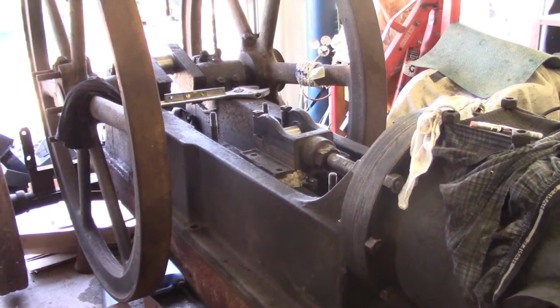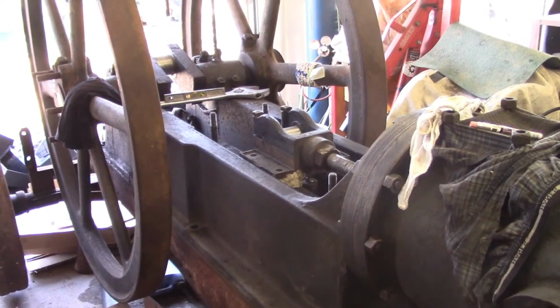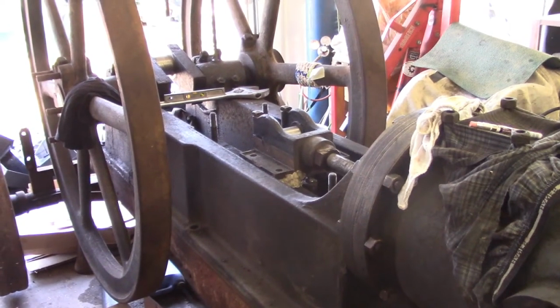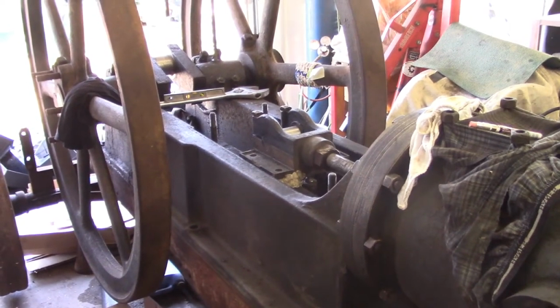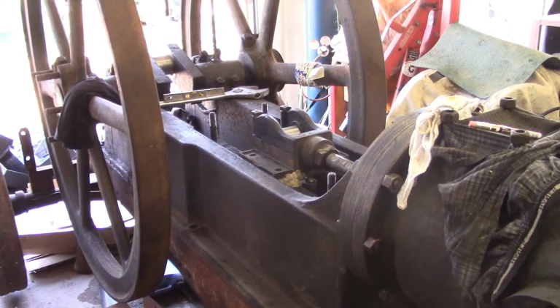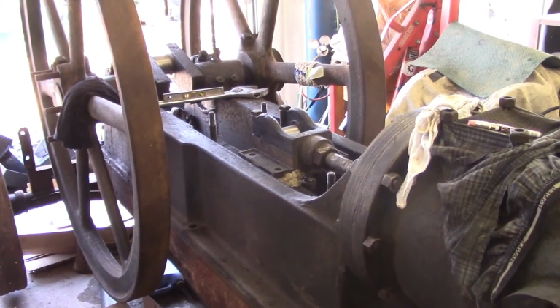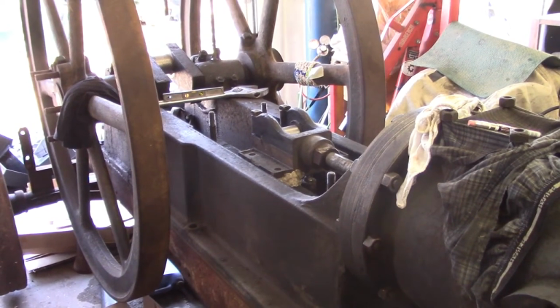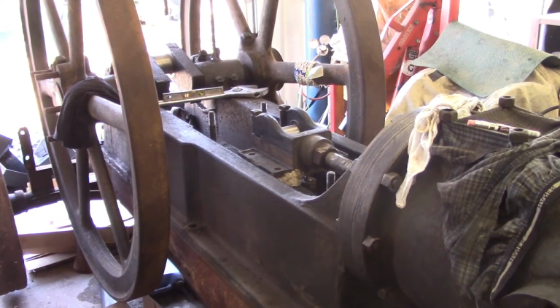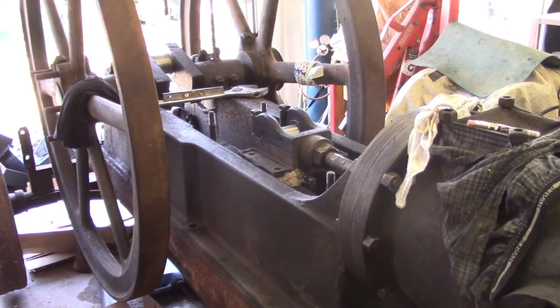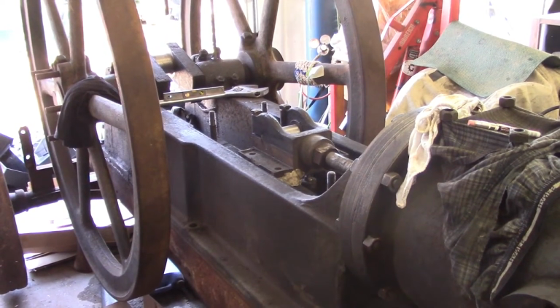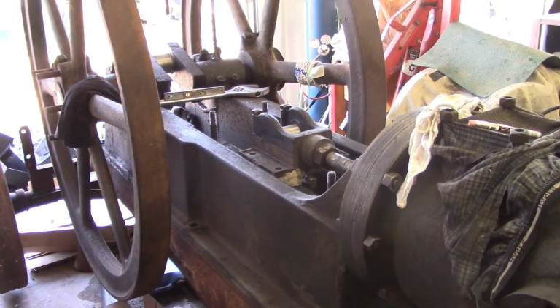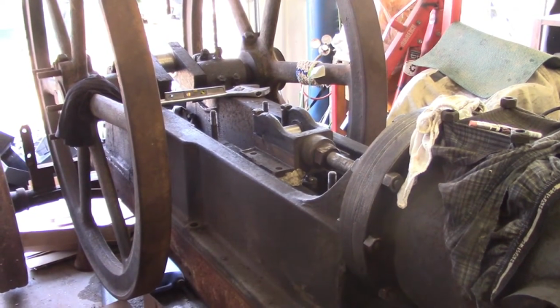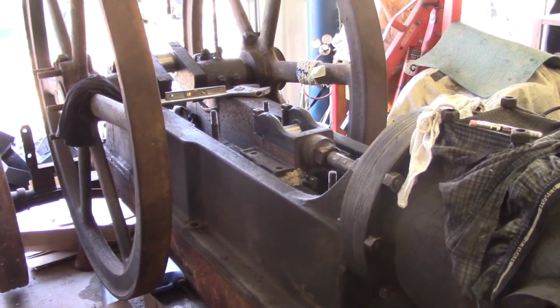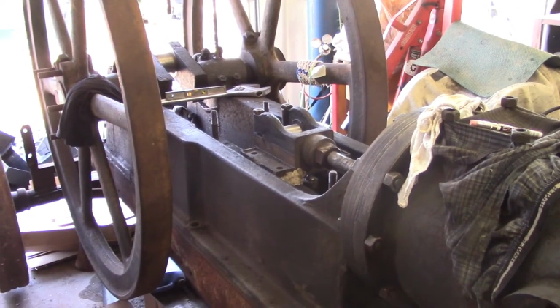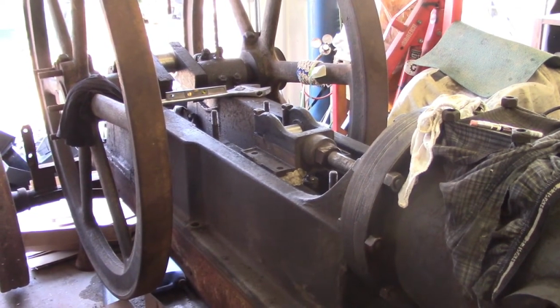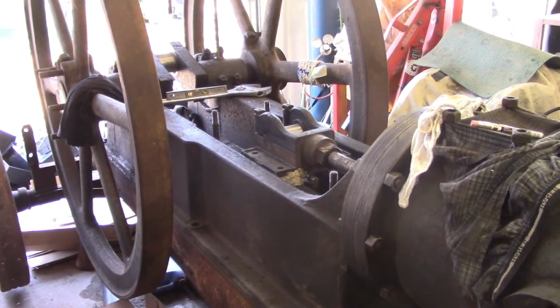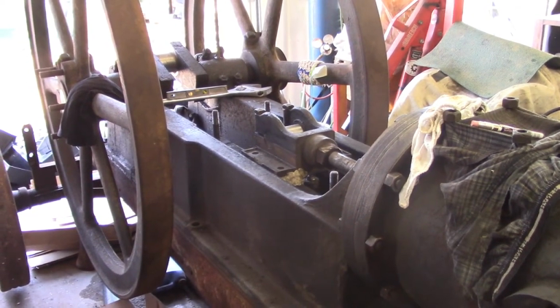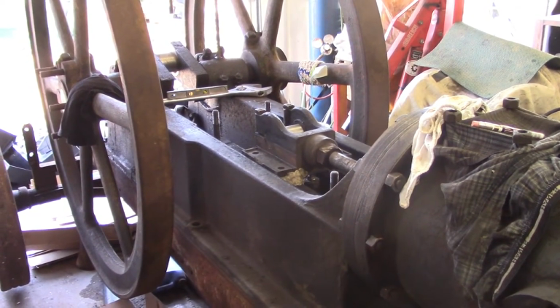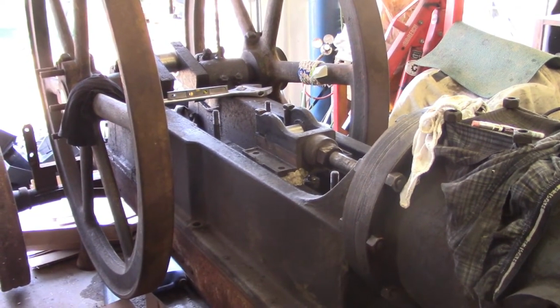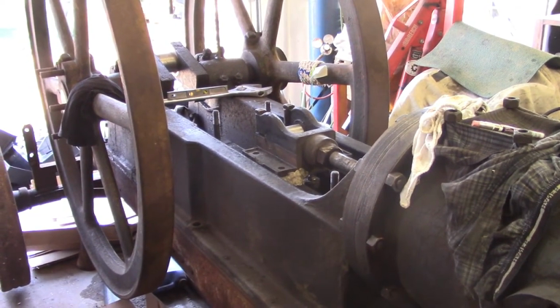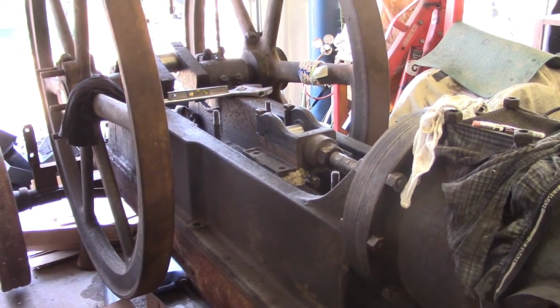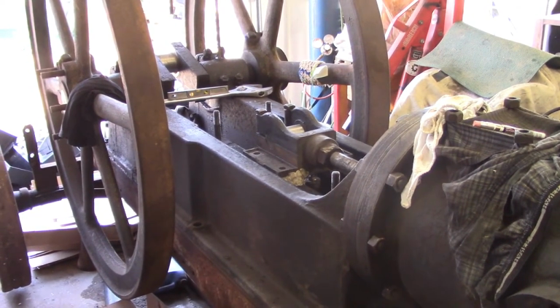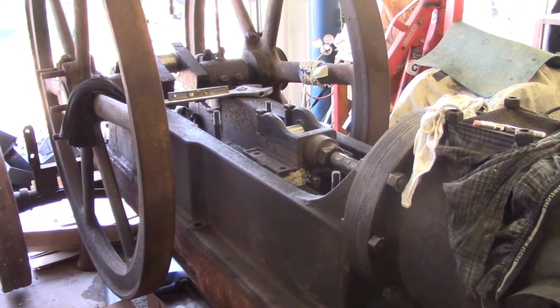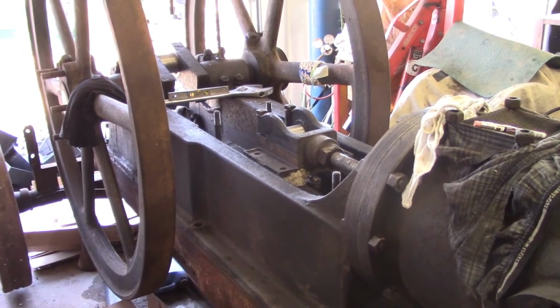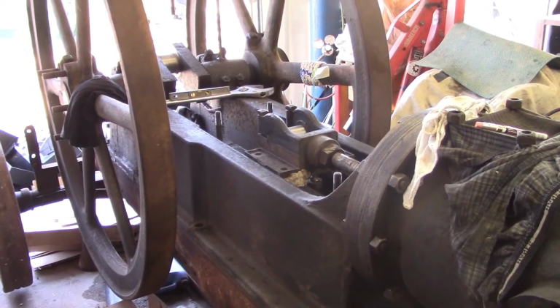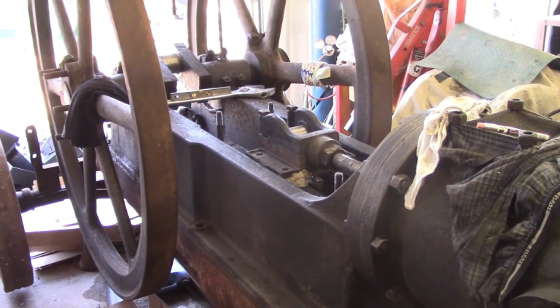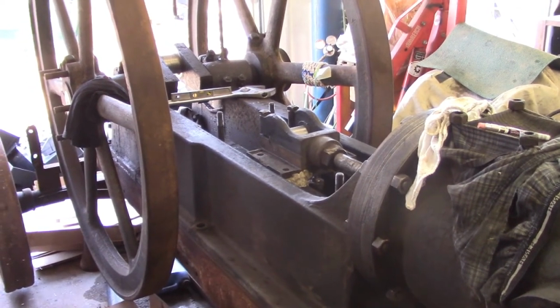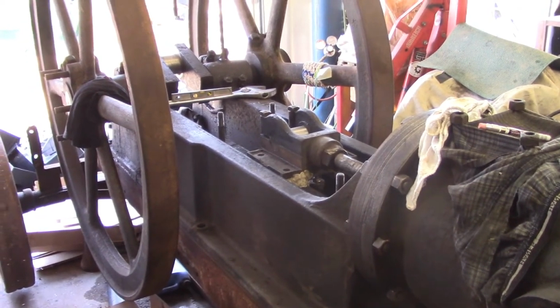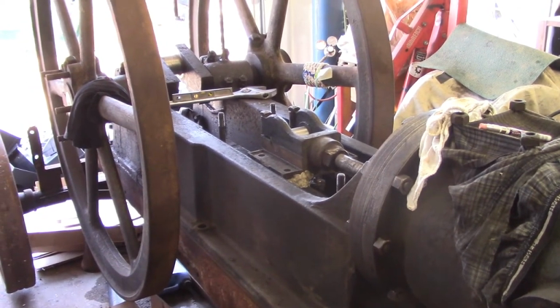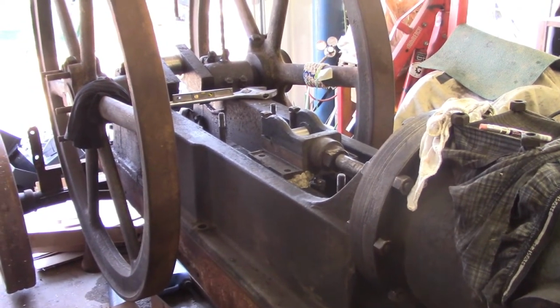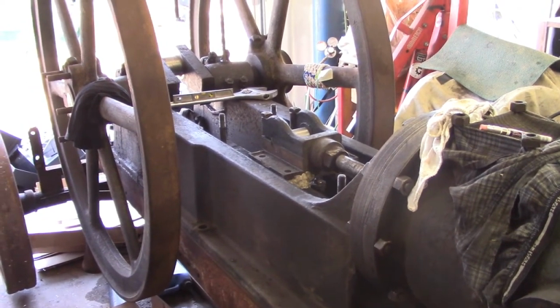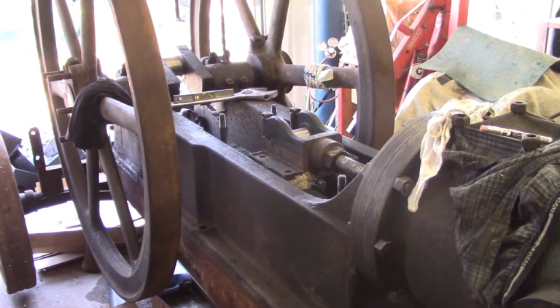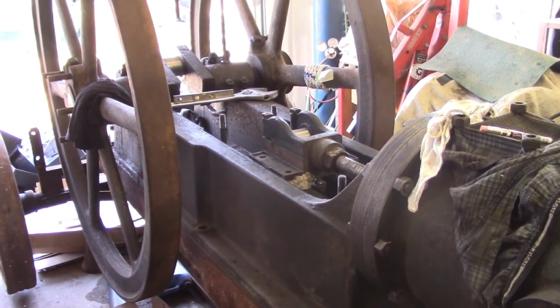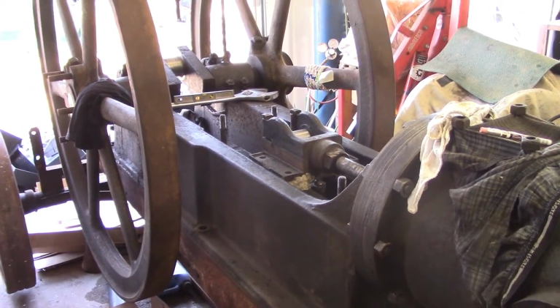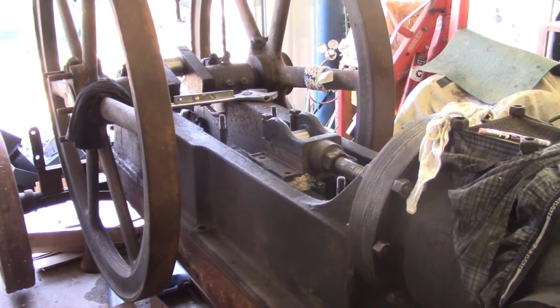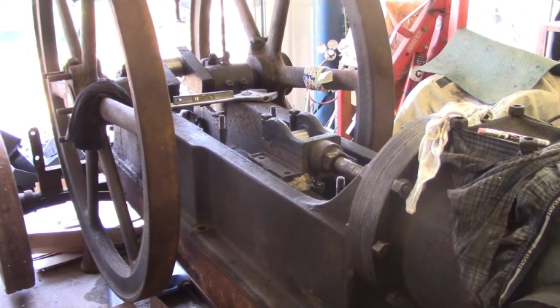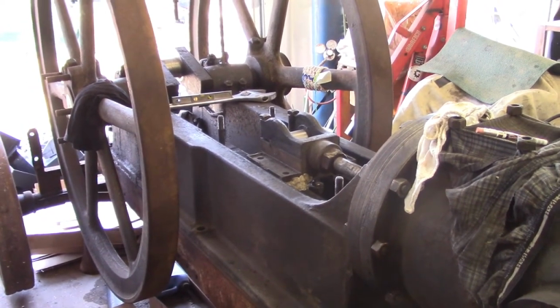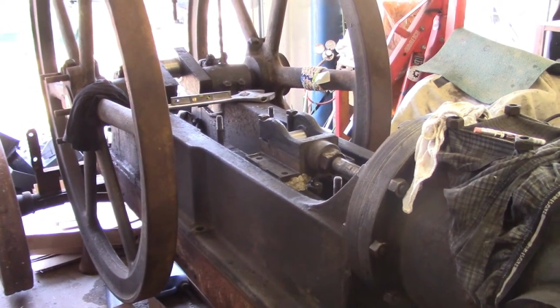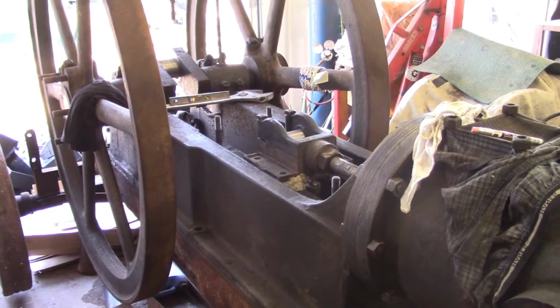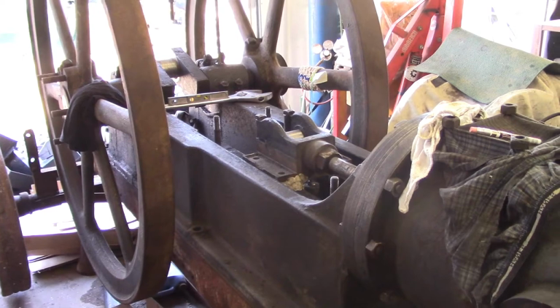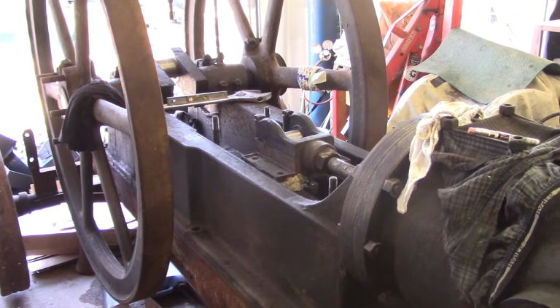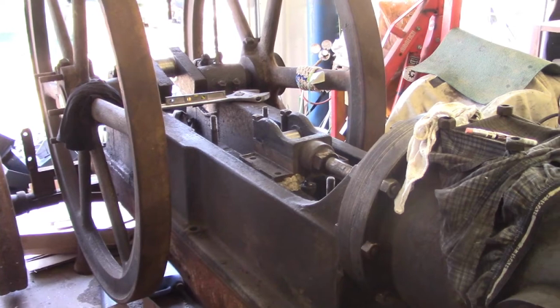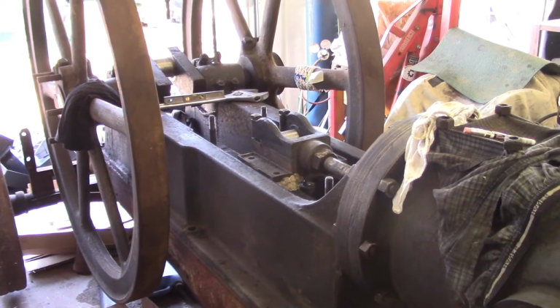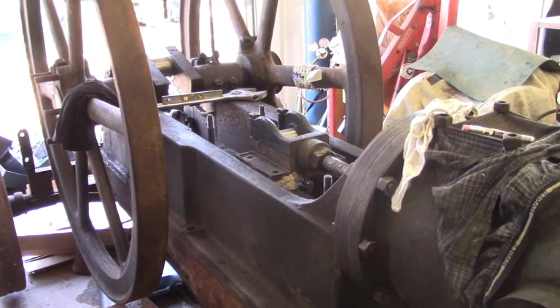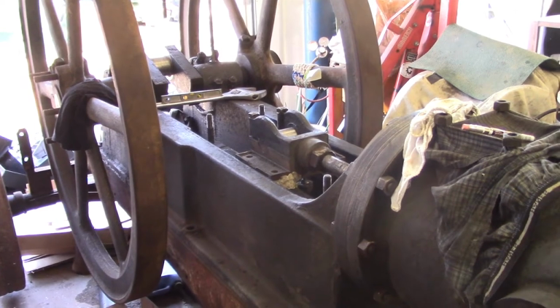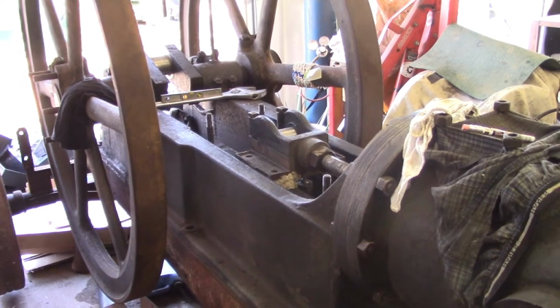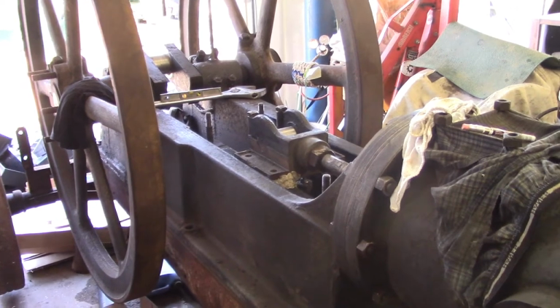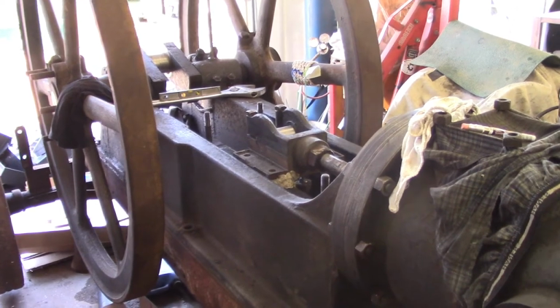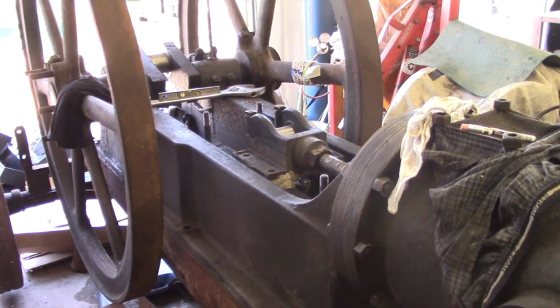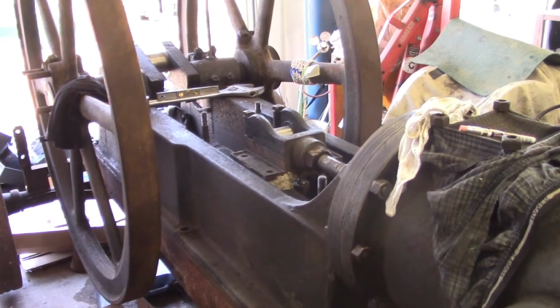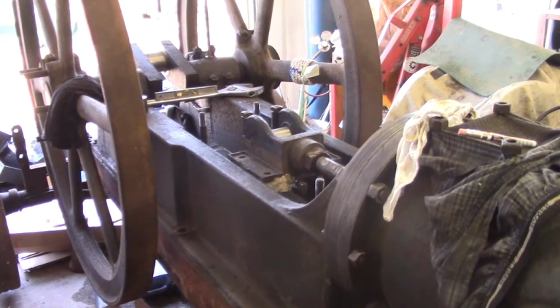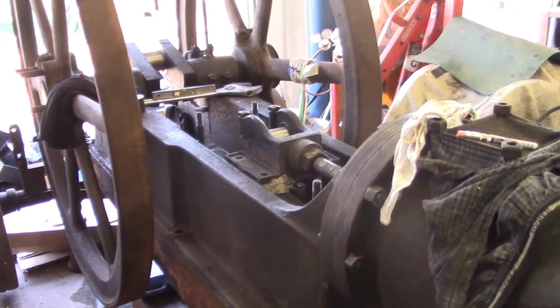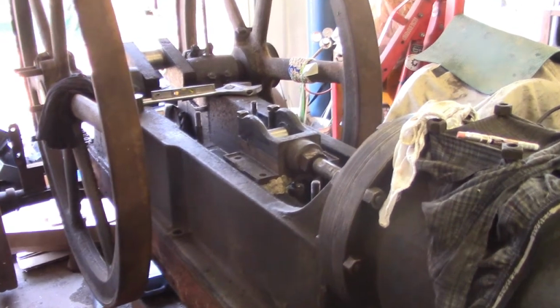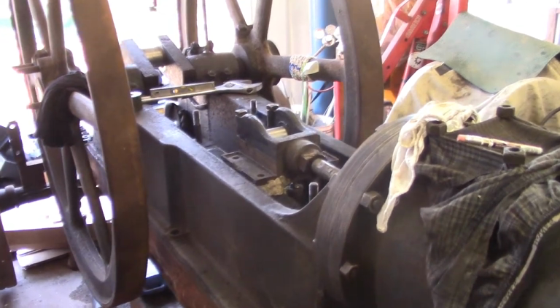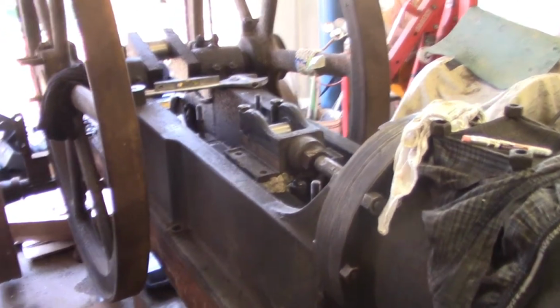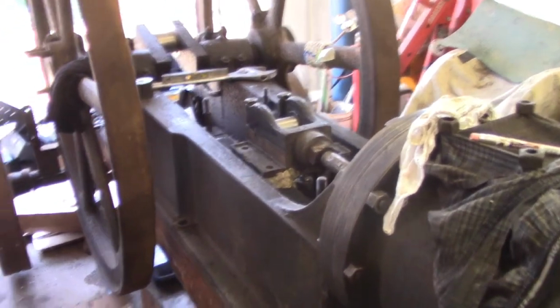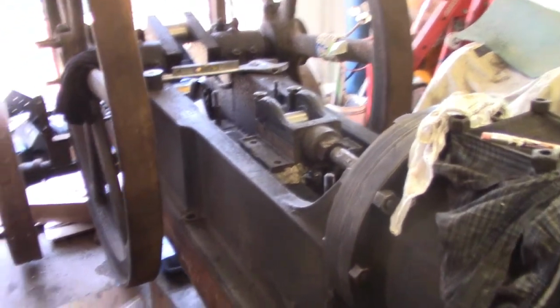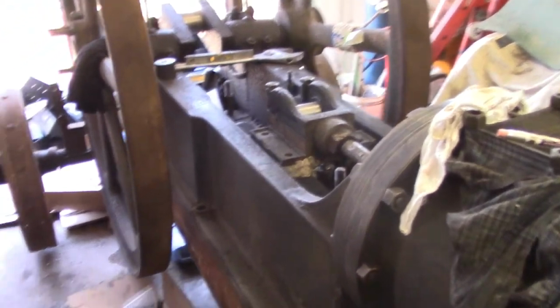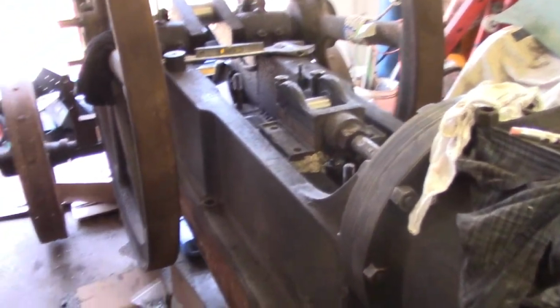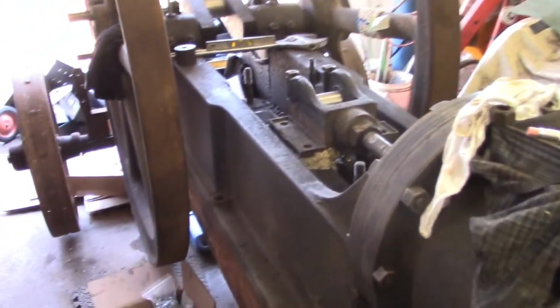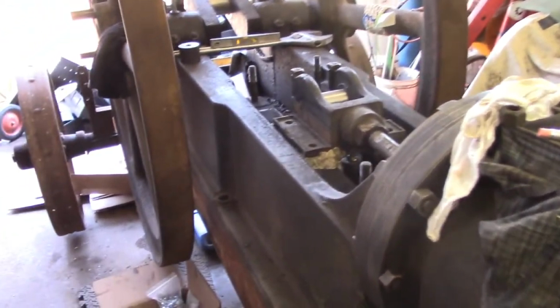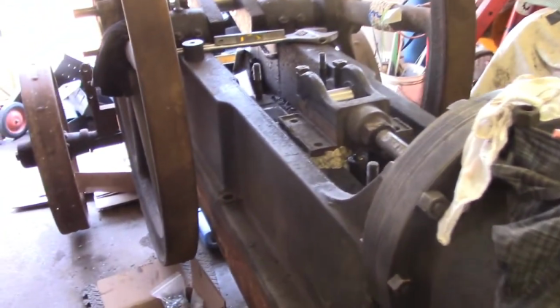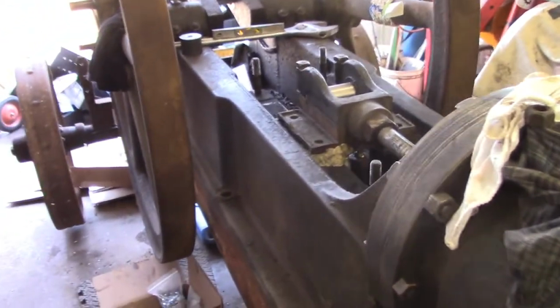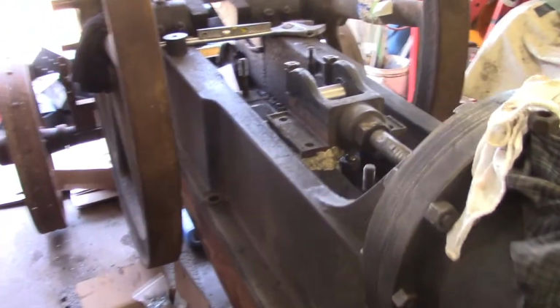Hello everybody, welcome to the shop and to part two of Crosshead Babbitt Pouring.